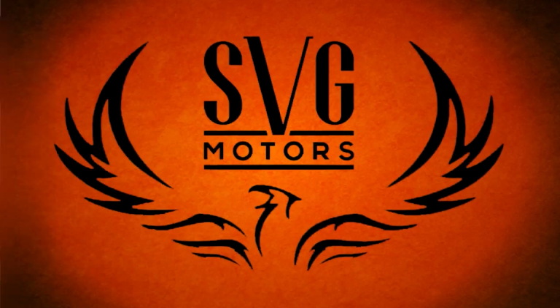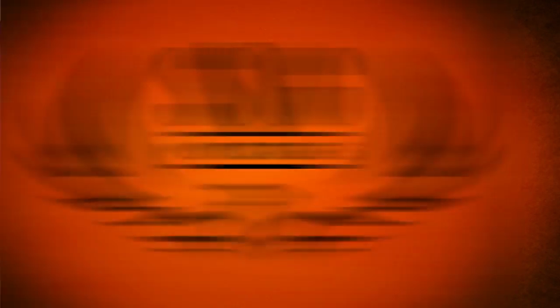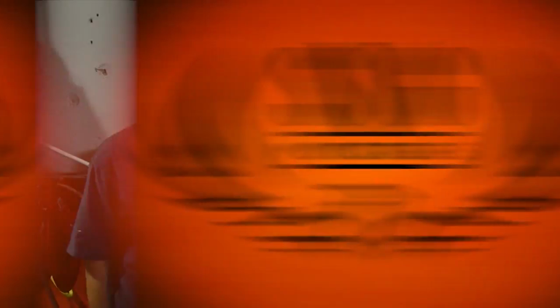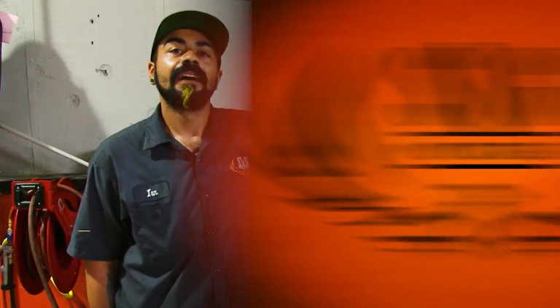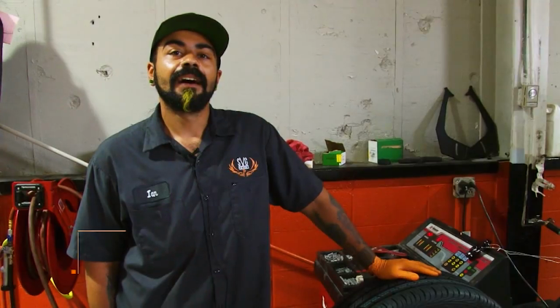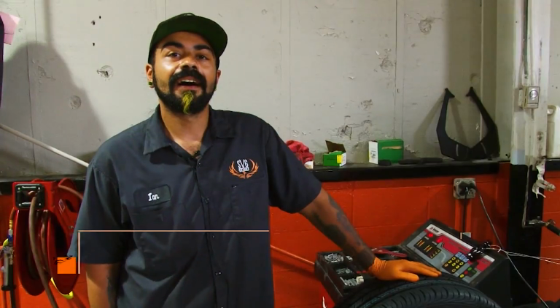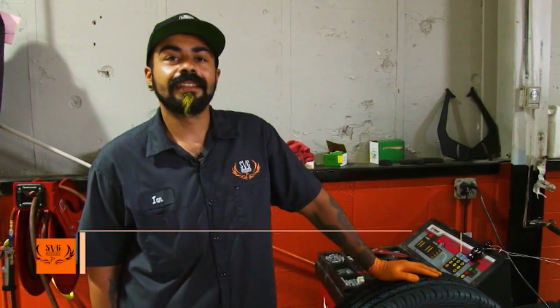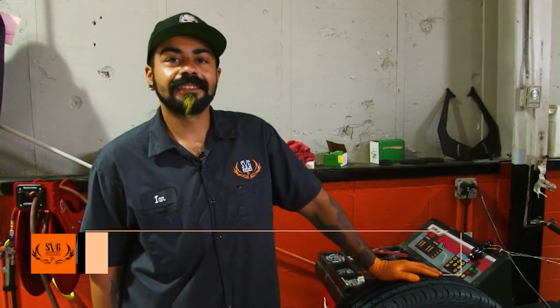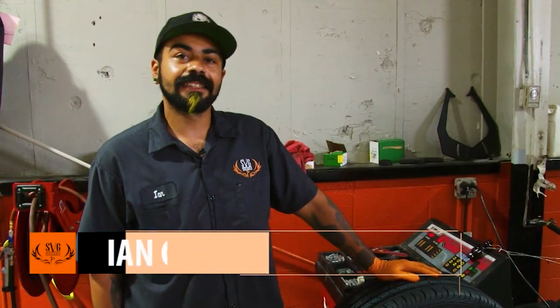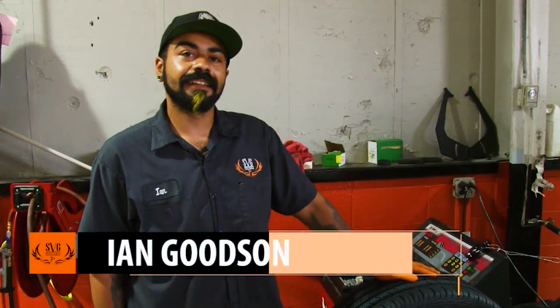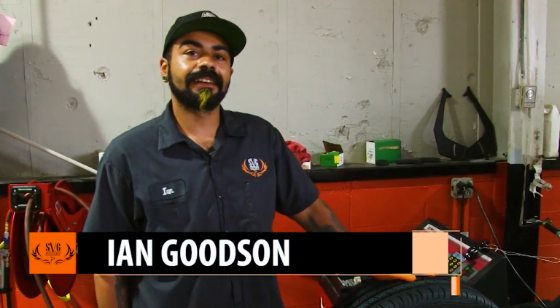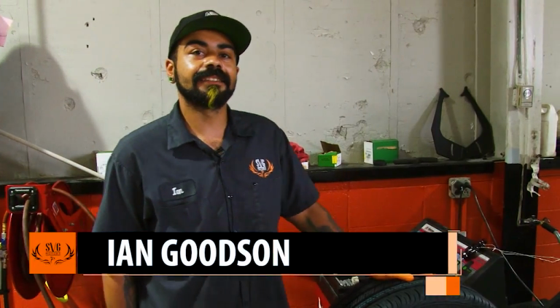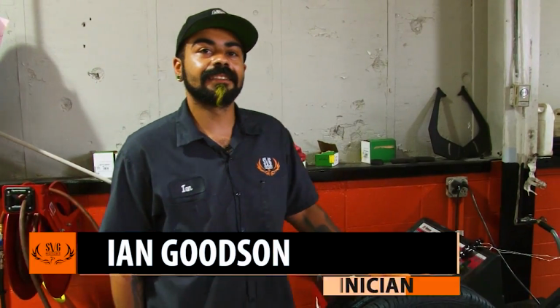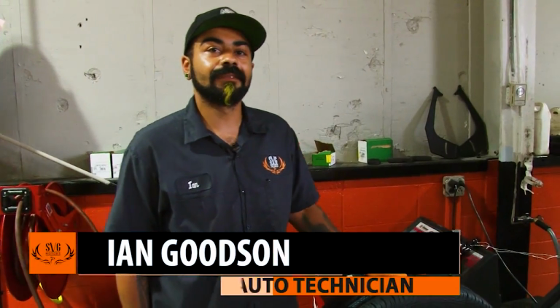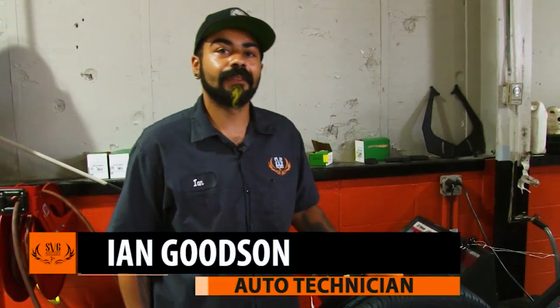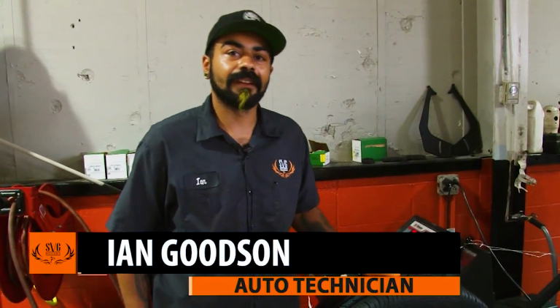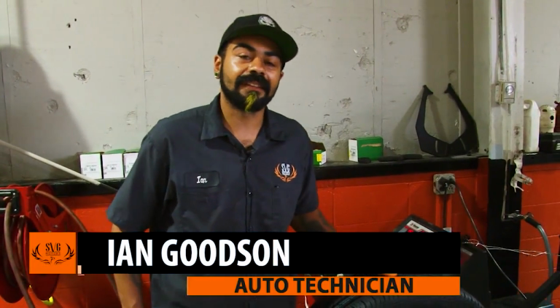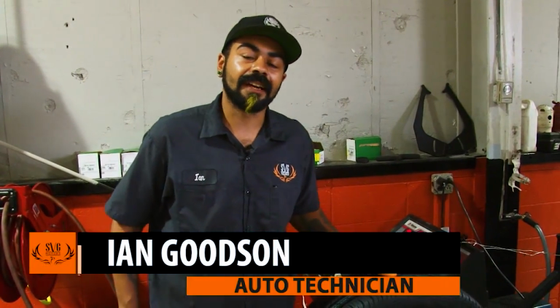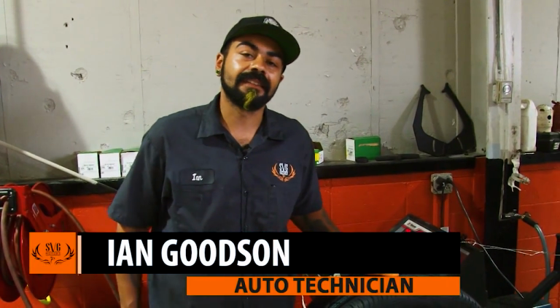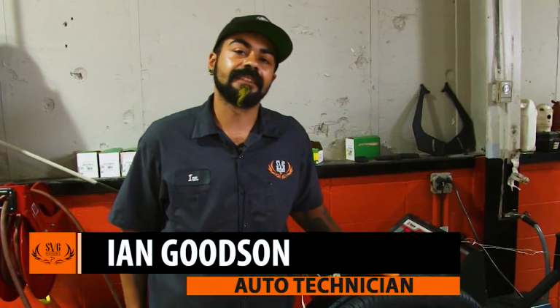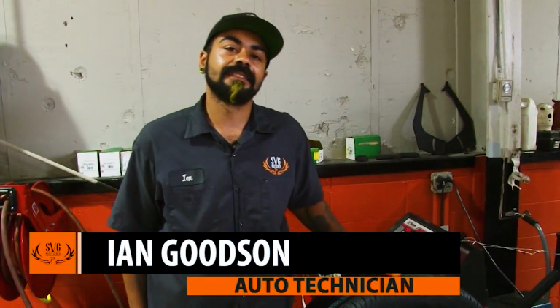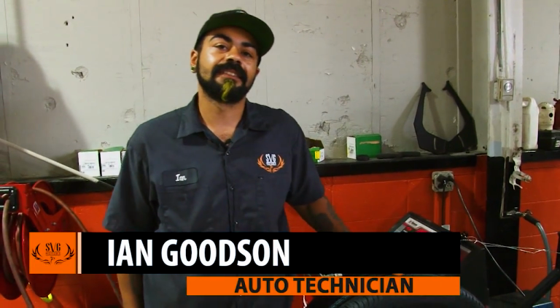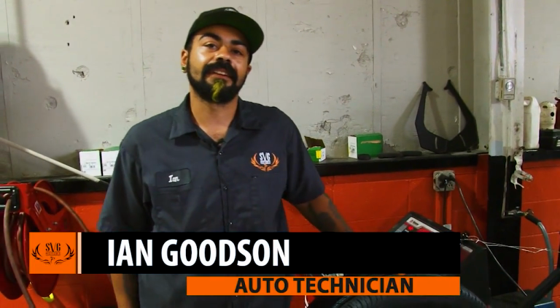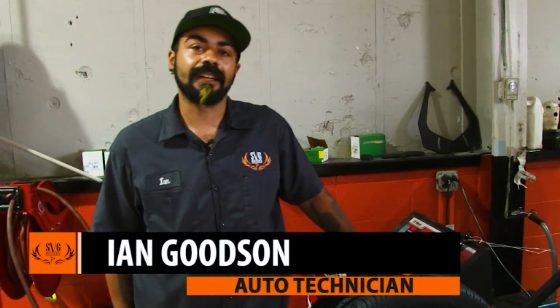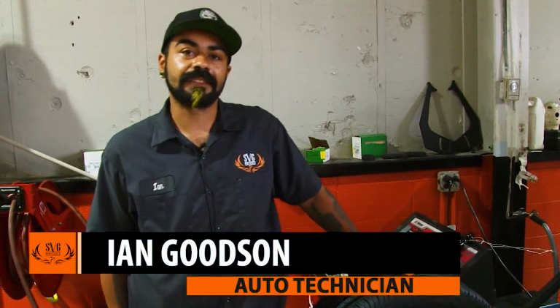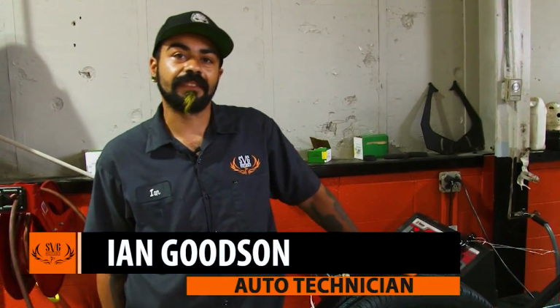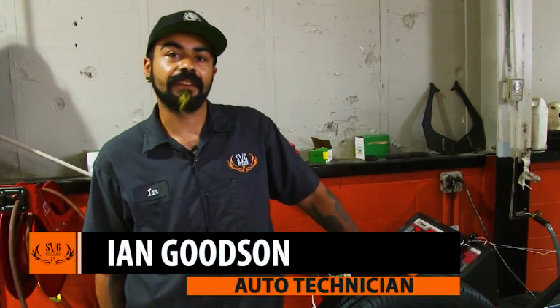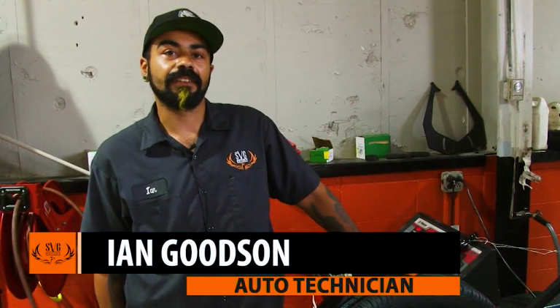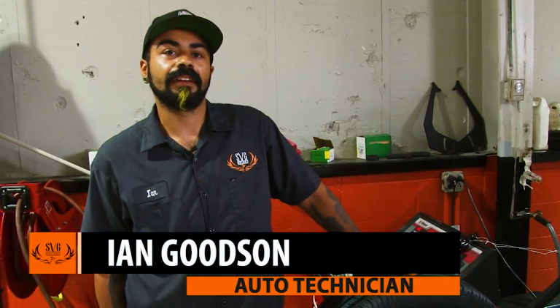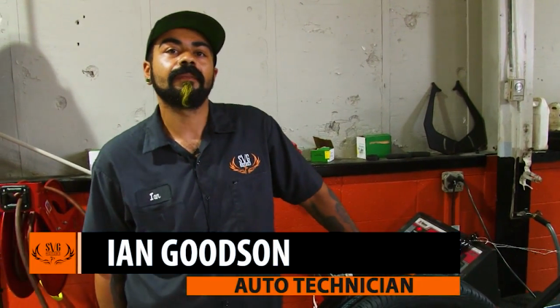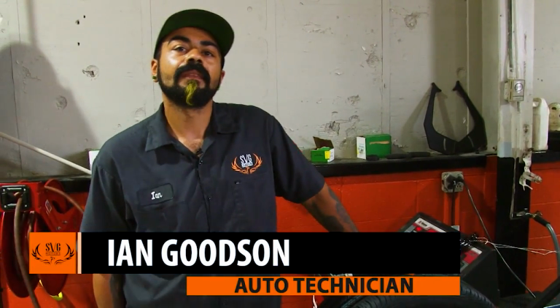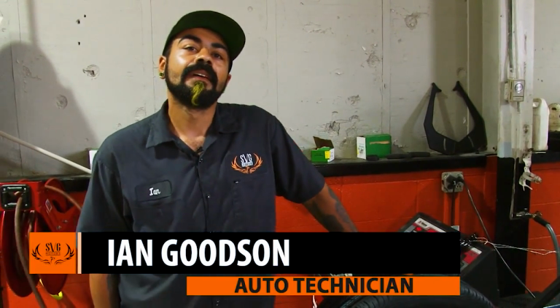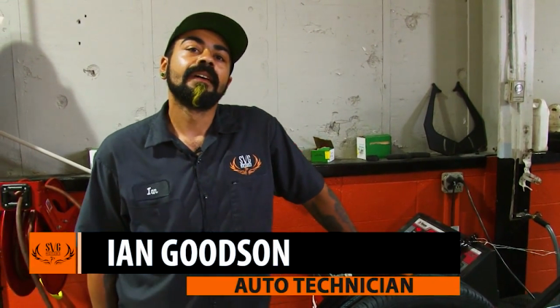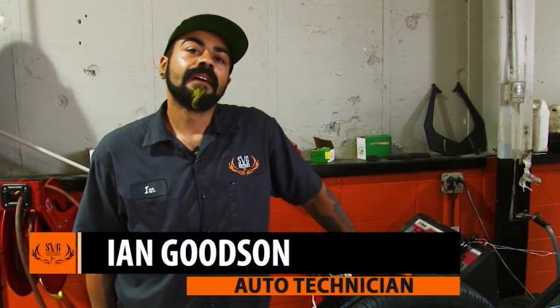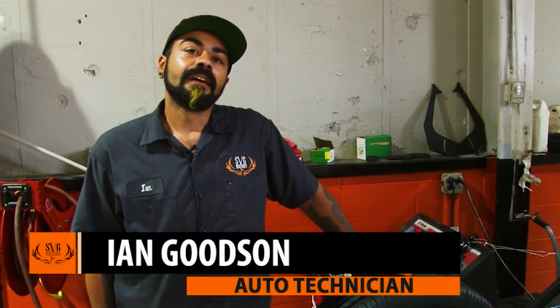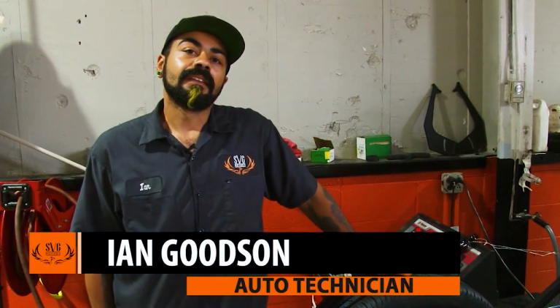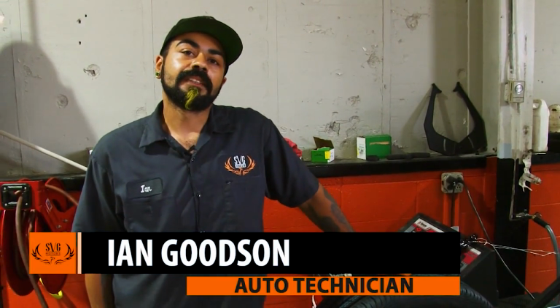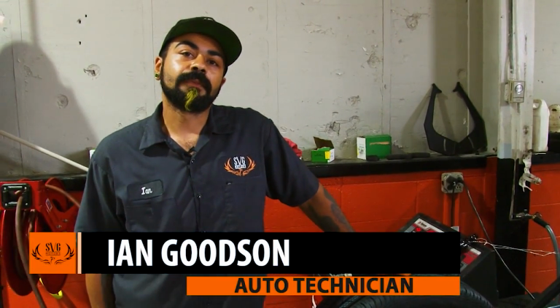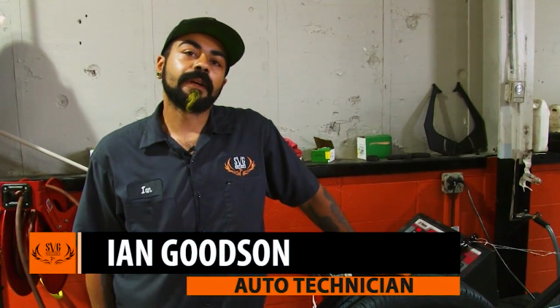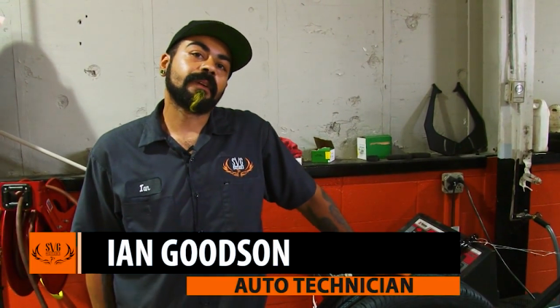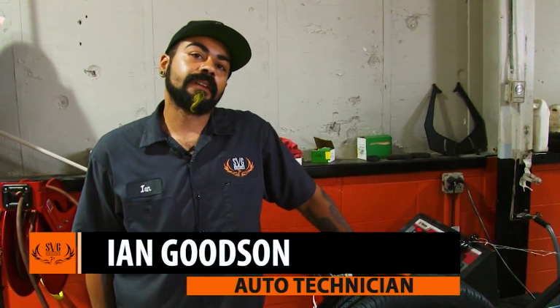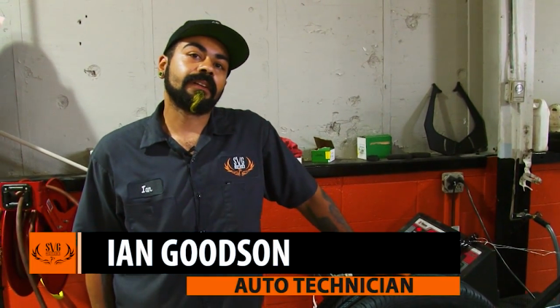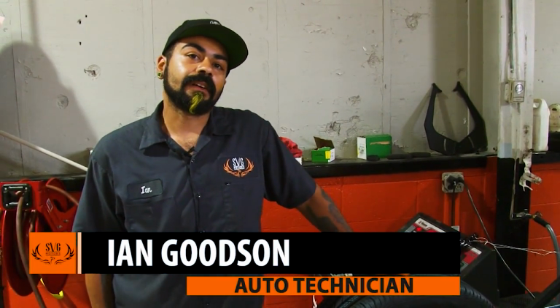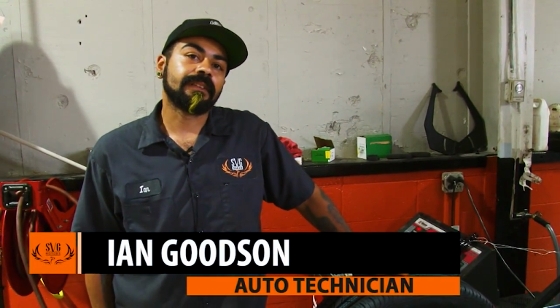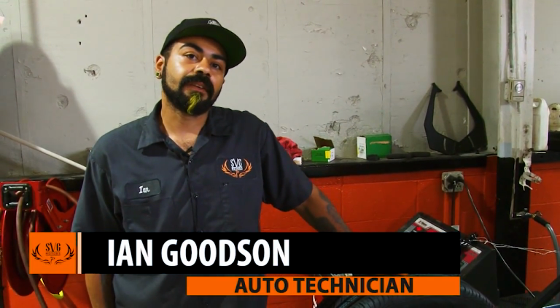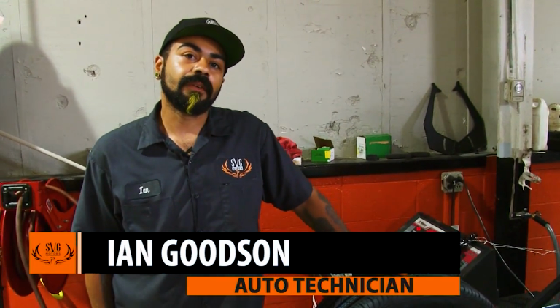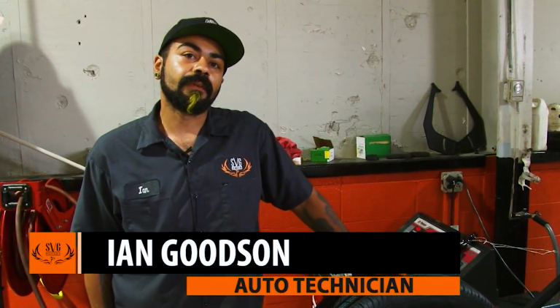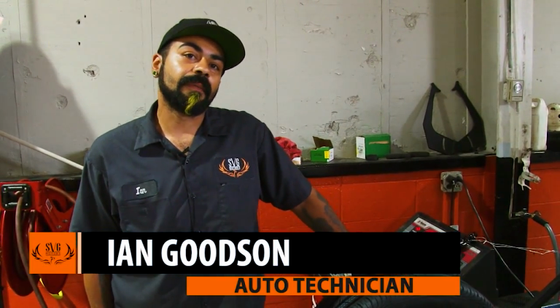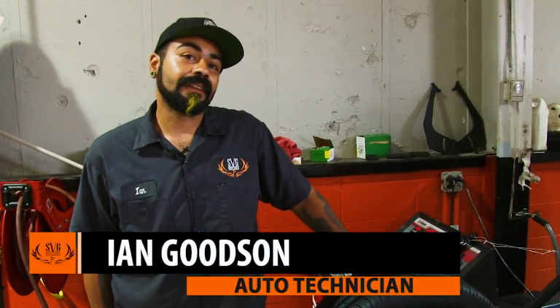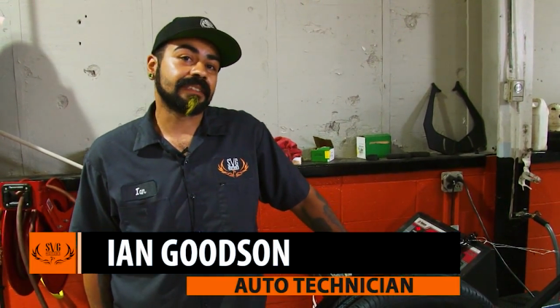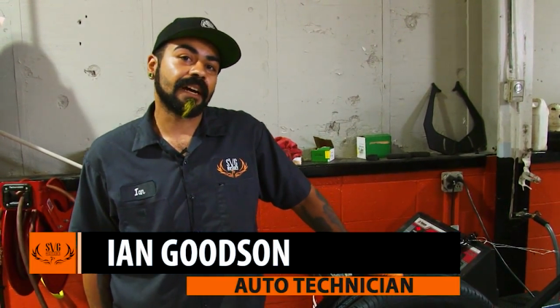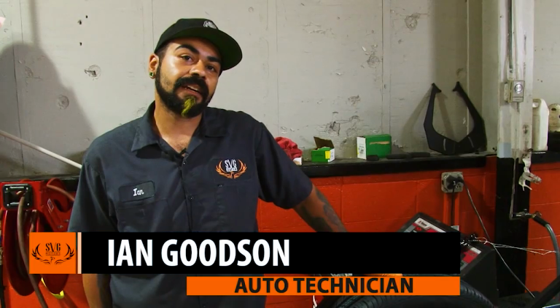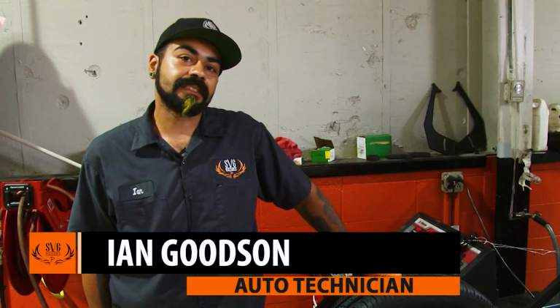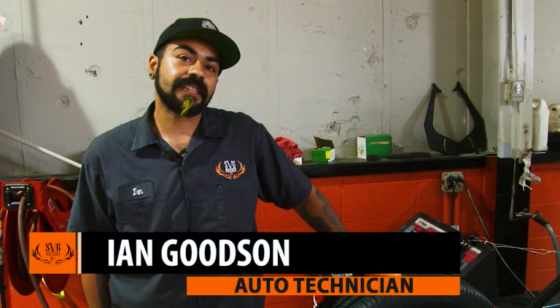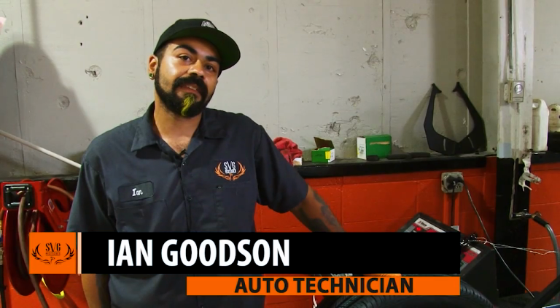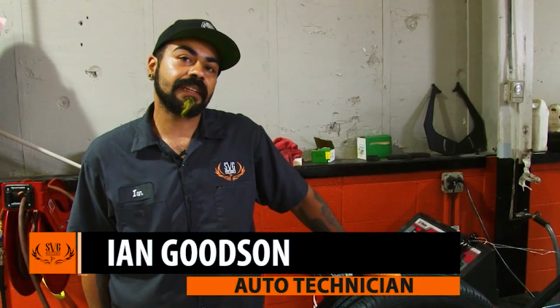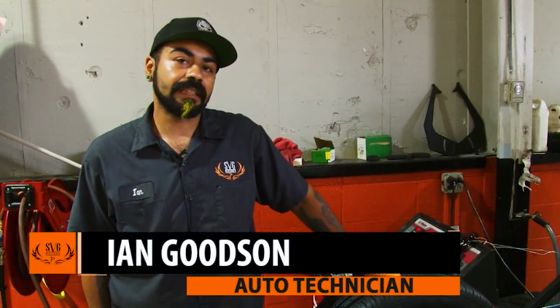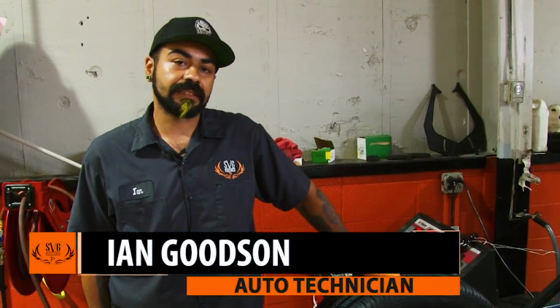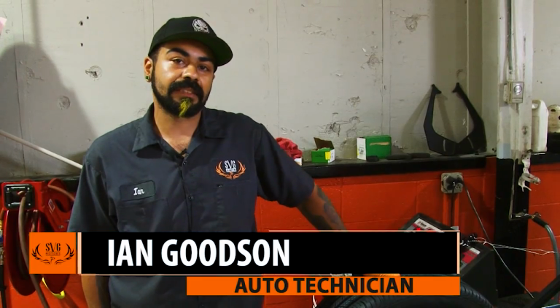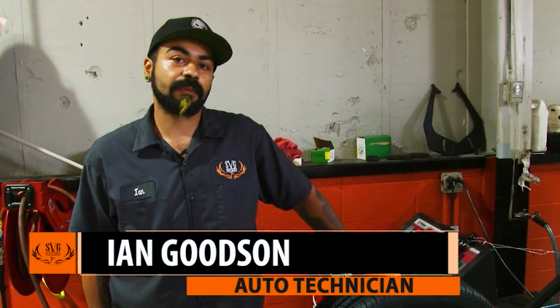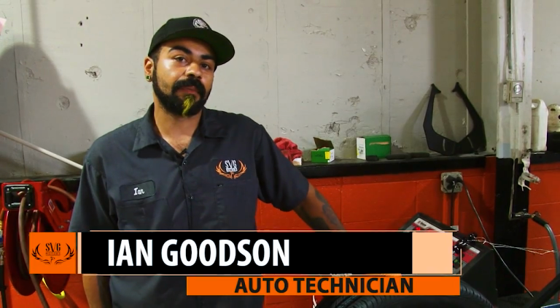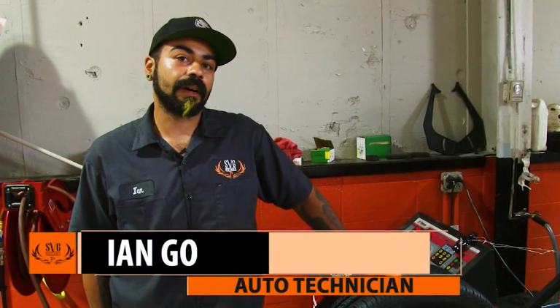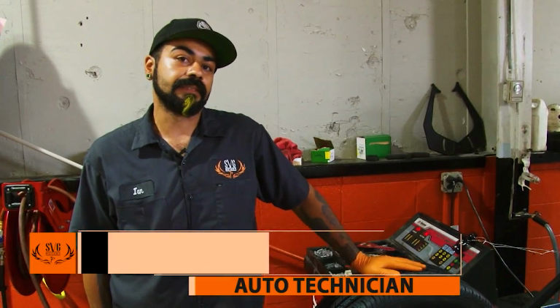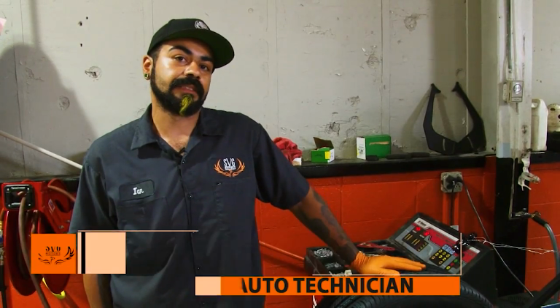Hi, this is Ian Goodson, one of the technicians here at SVG. This week we're going to talk to you about tire safety in the summer months.